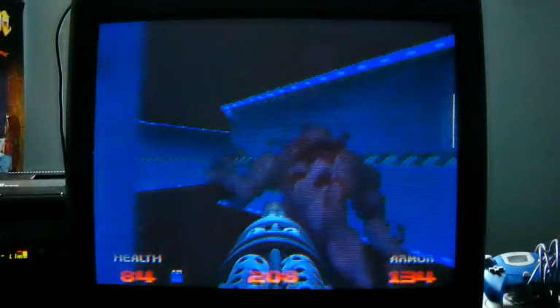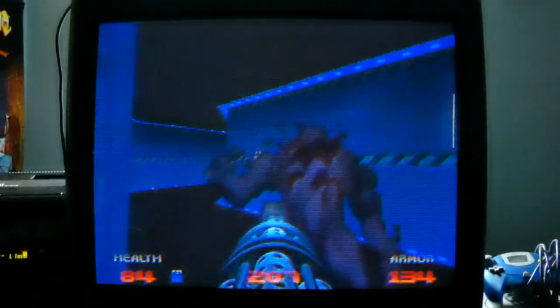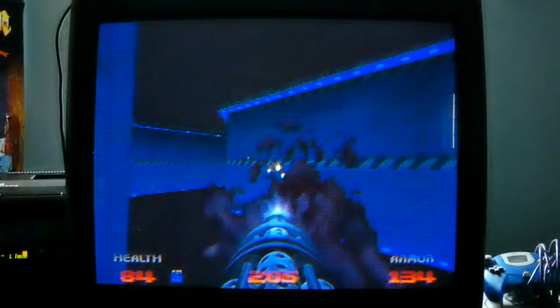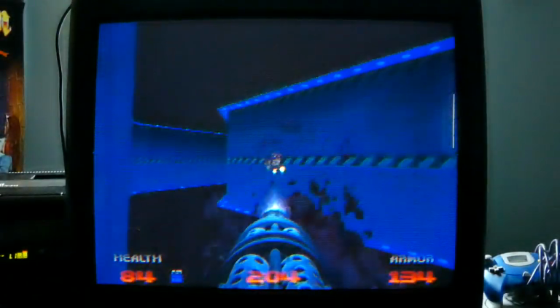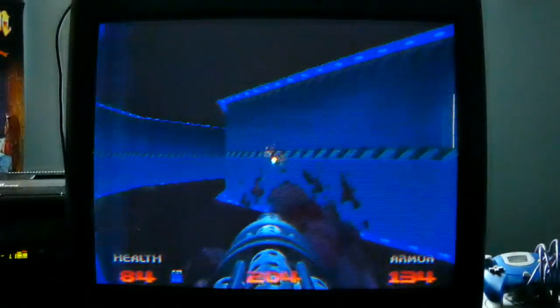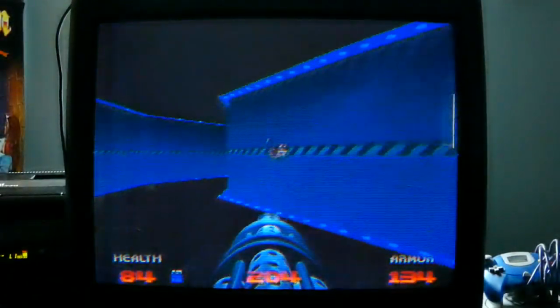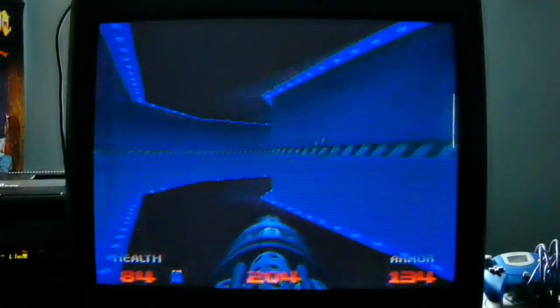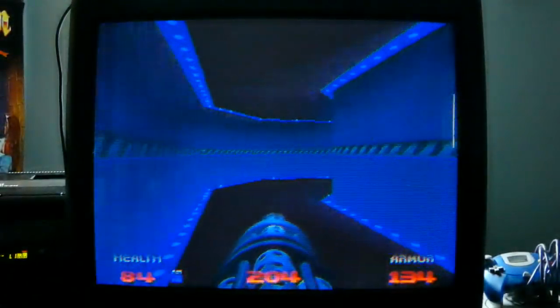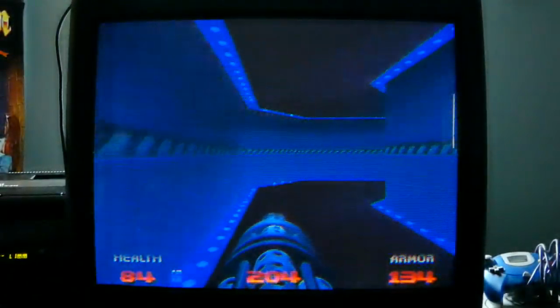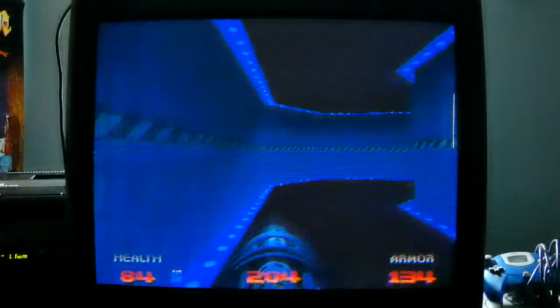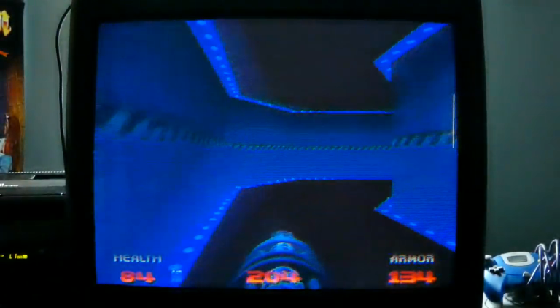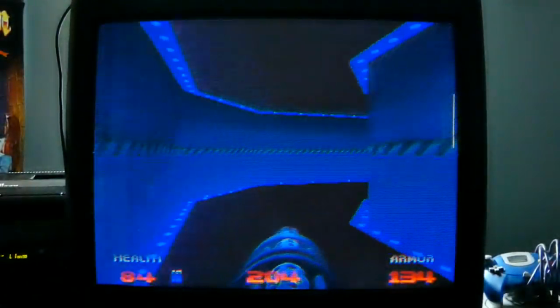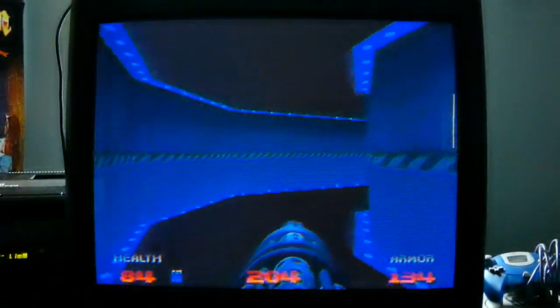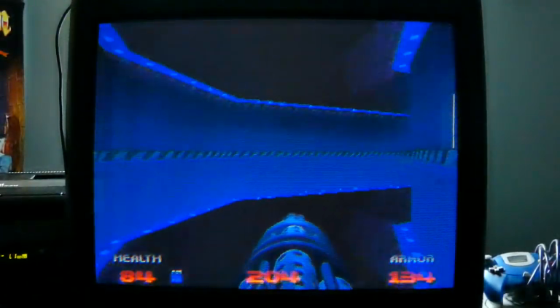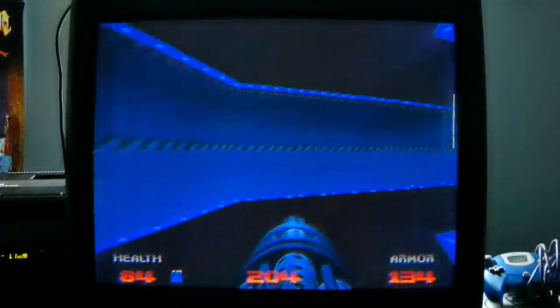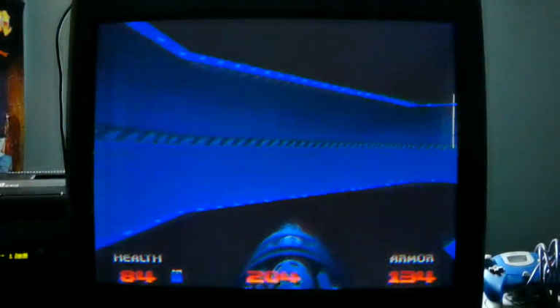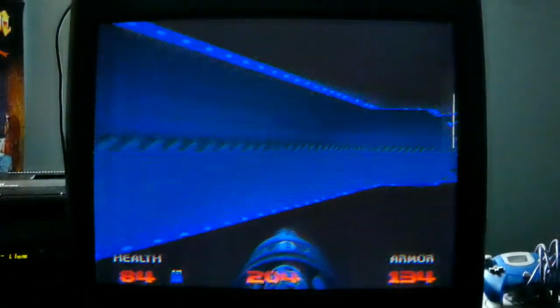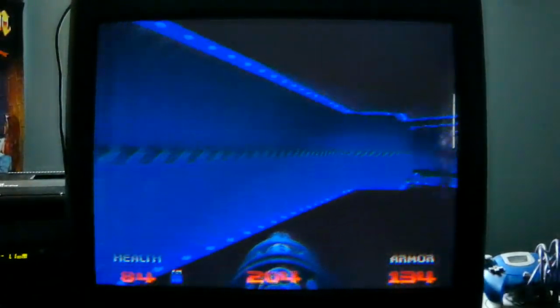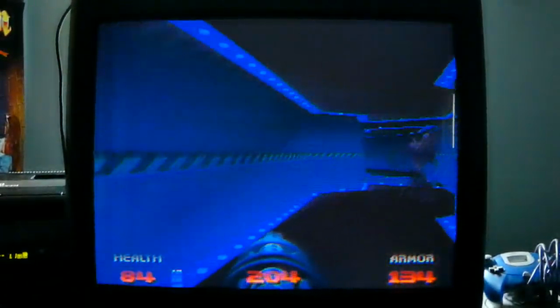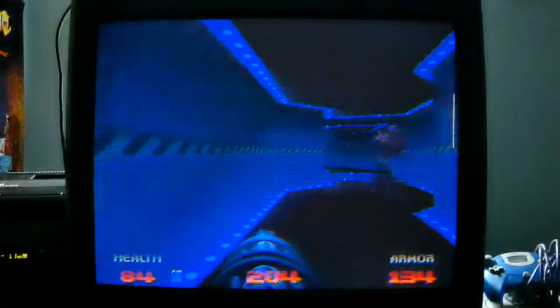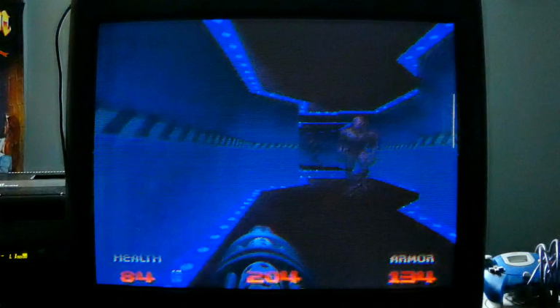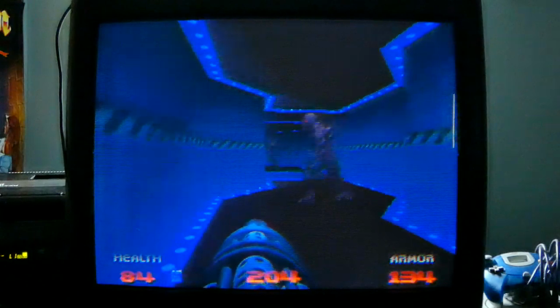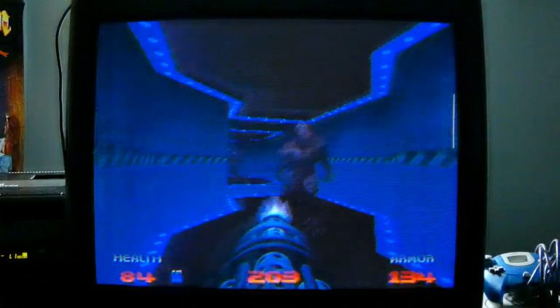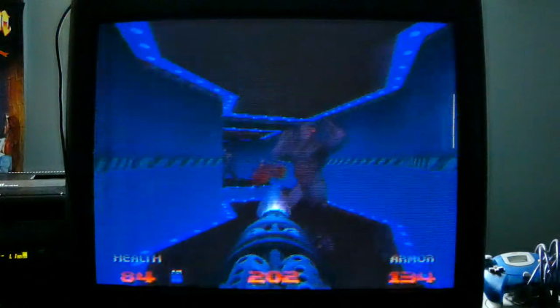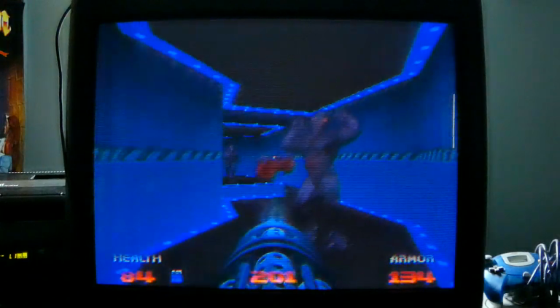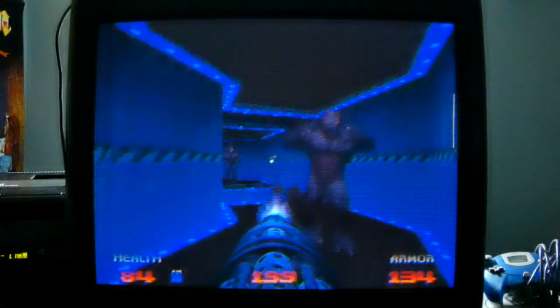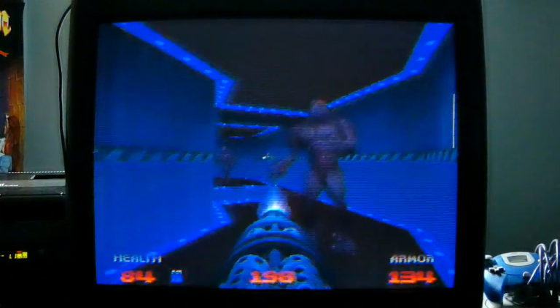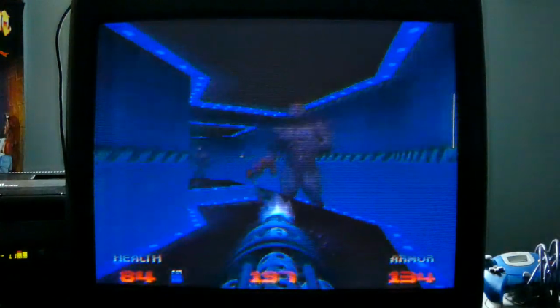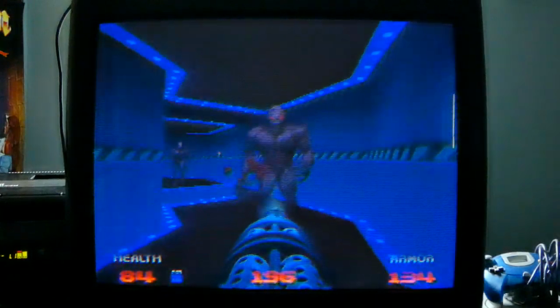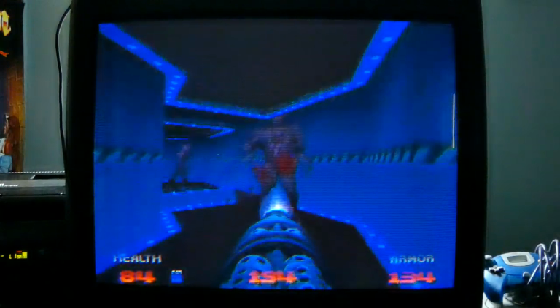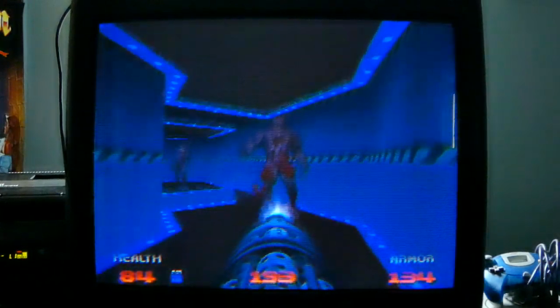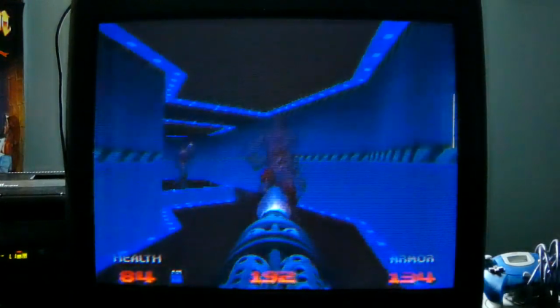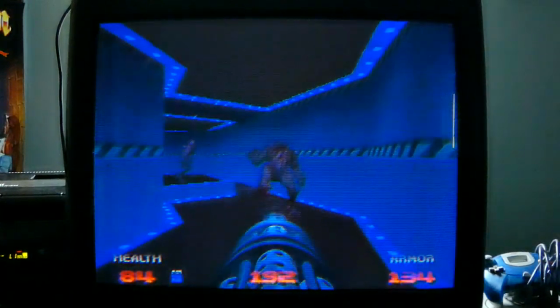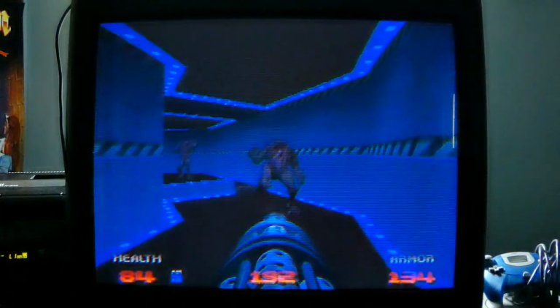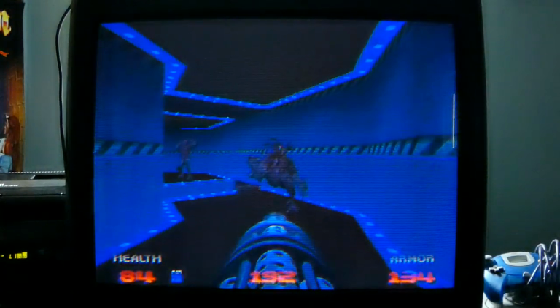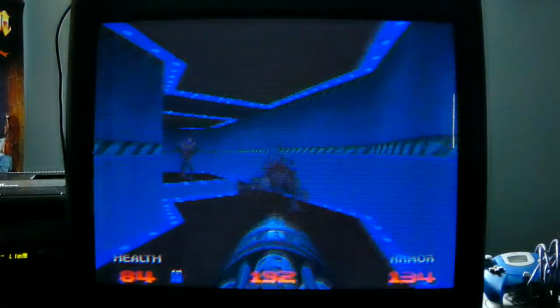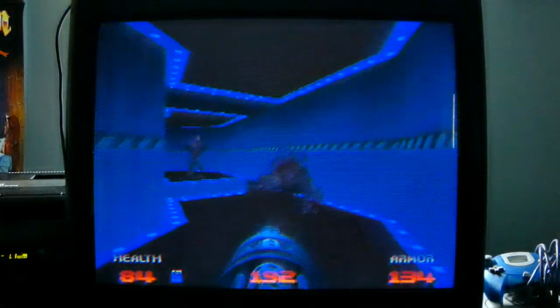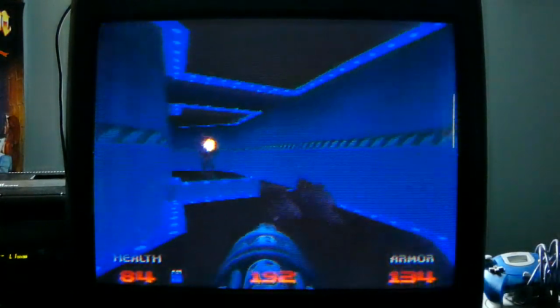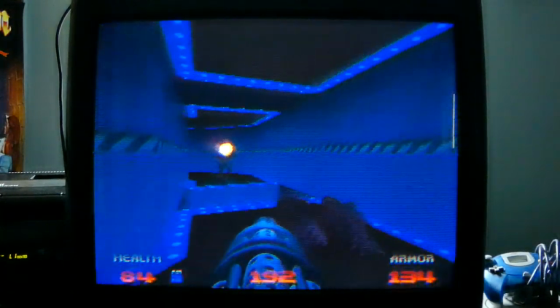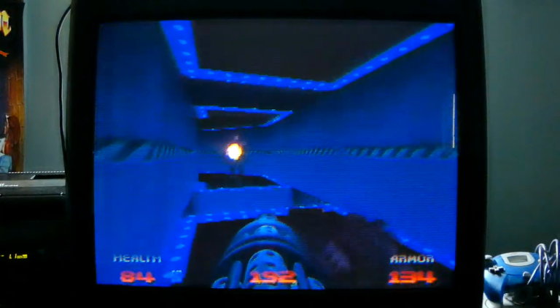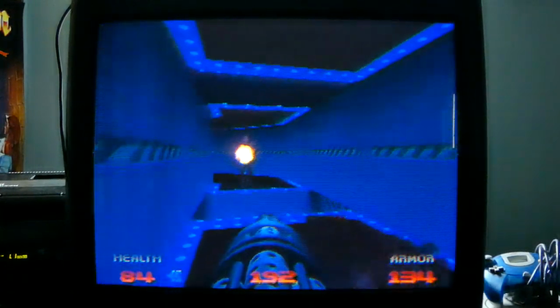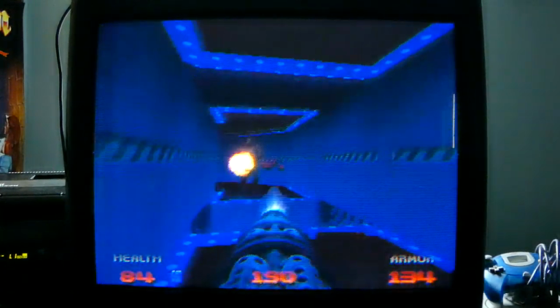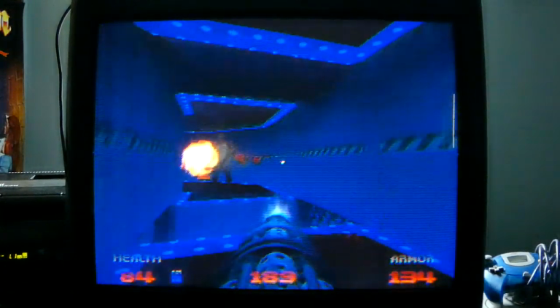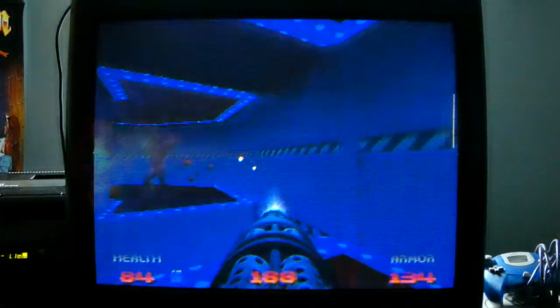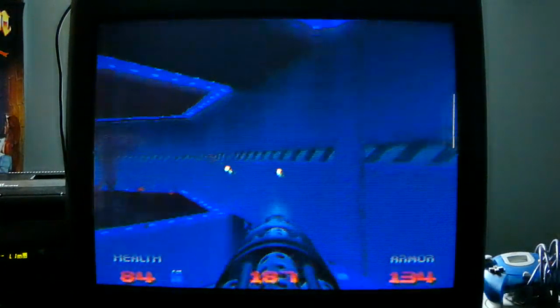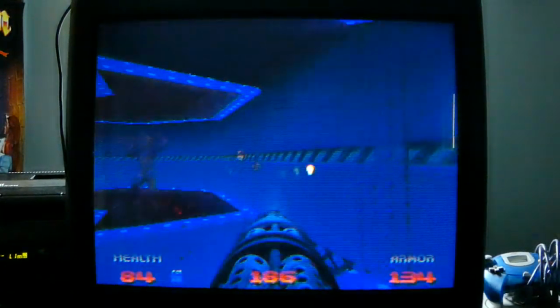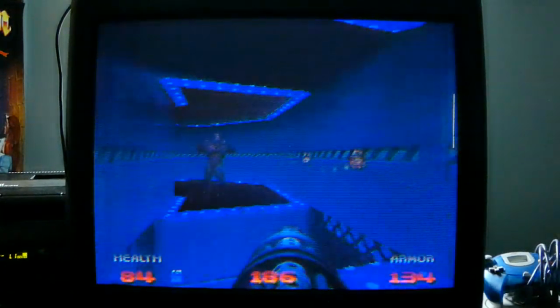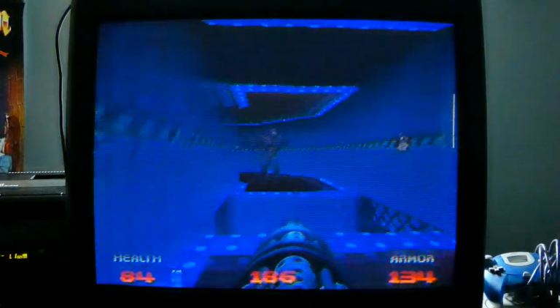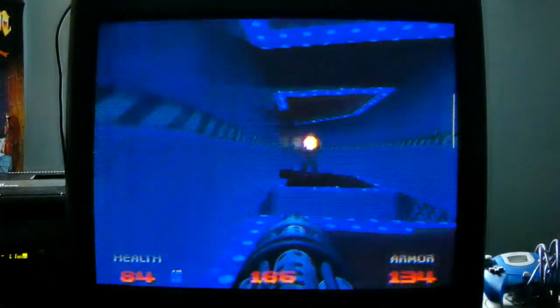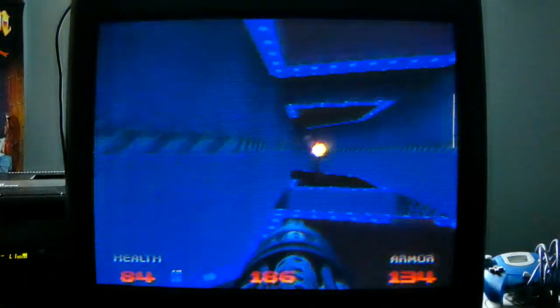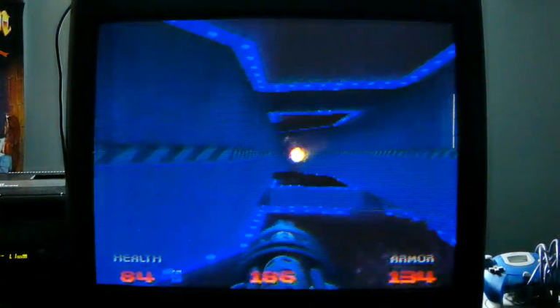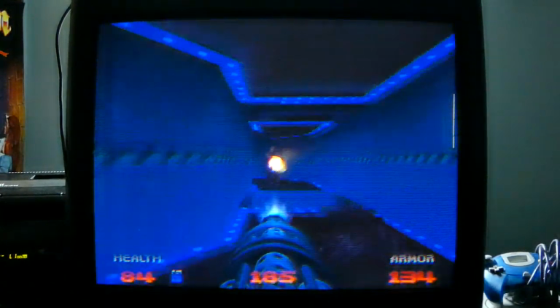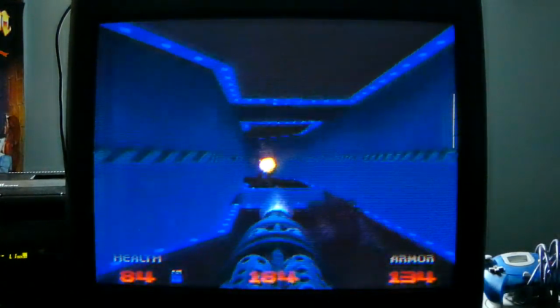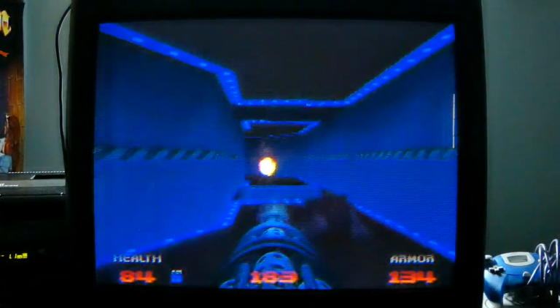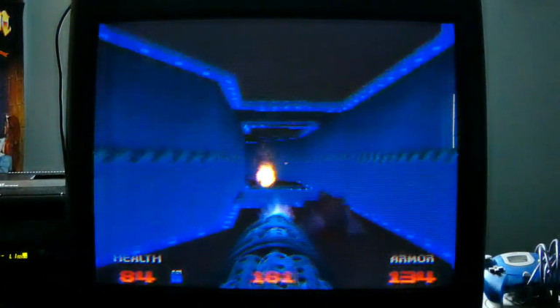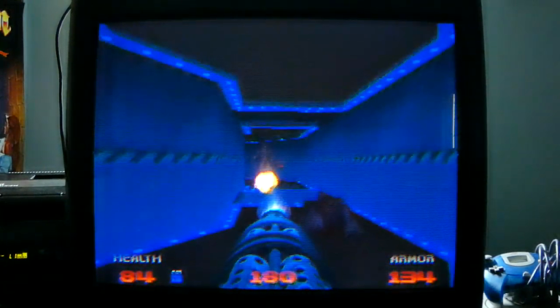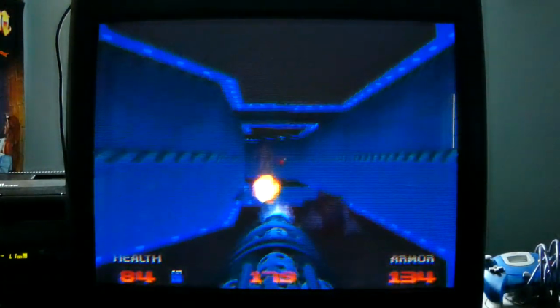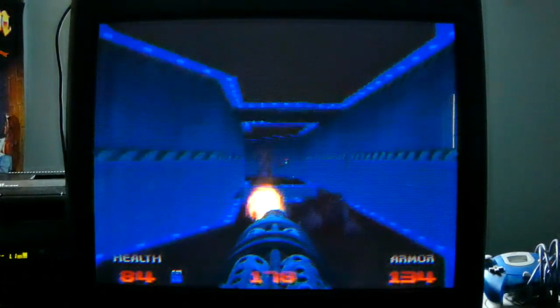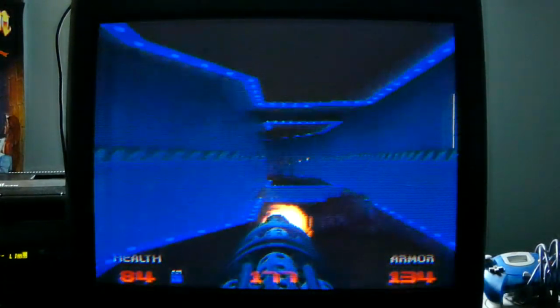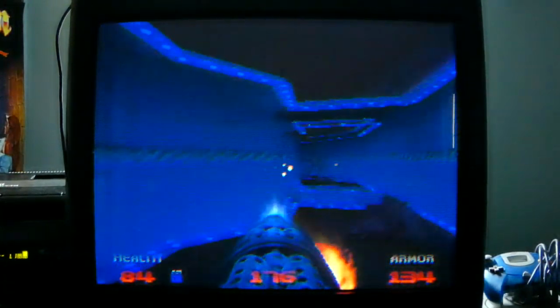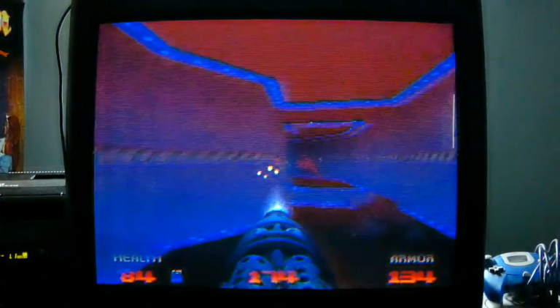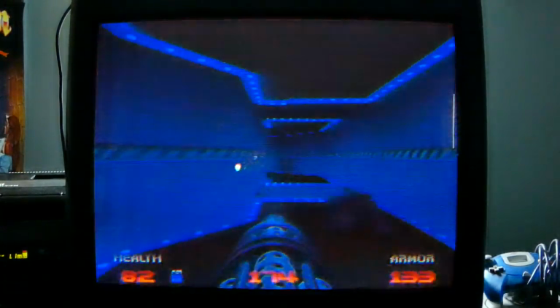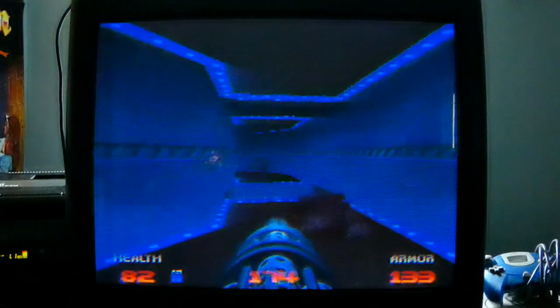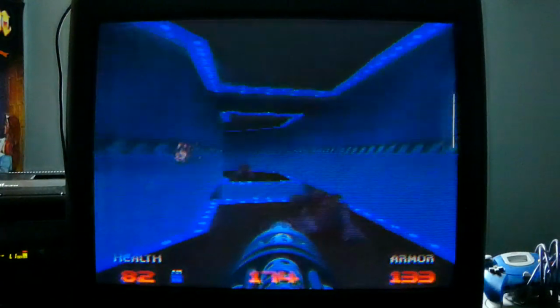I wonder if there's a way of pushing these blocks. Apparently, if we push that, we can run over here real quick and get the blue key. Oh my god! That scared the shot out of me. I don't think we need to be in this room anymore. Let's see if we can get out of here without dying. Oh my god! That guy scares the crap out of me every single time. Yeah, the enemies on the N64 version of Doom are really detailed.